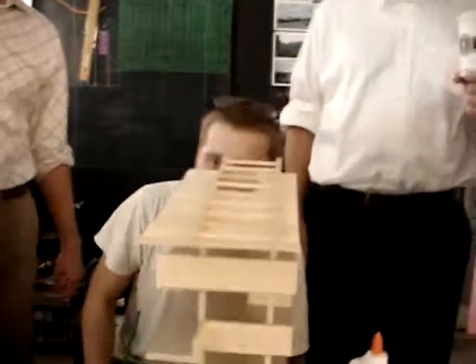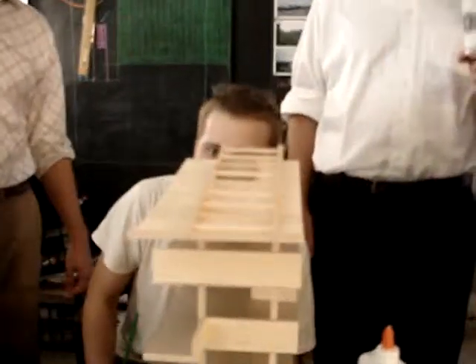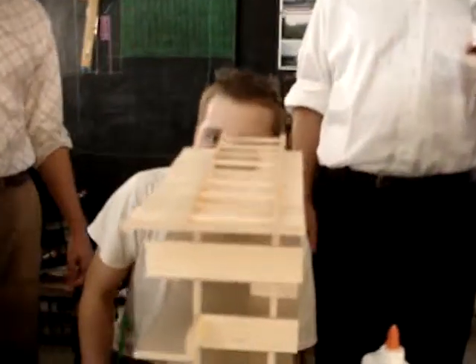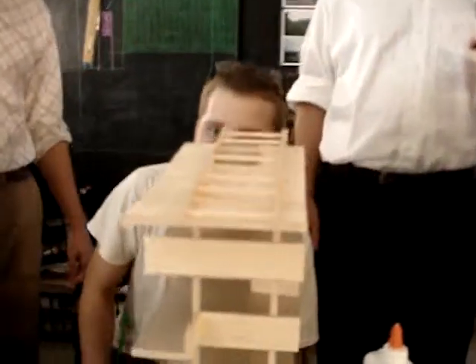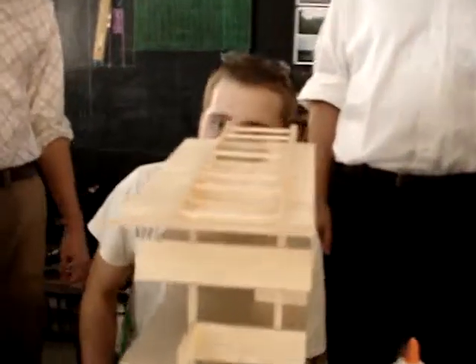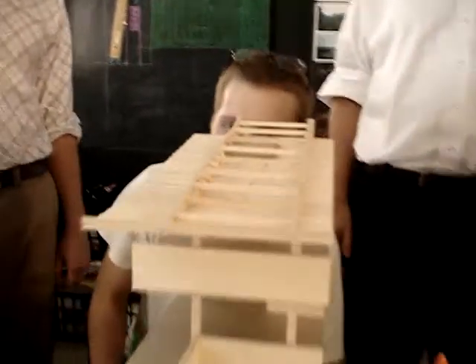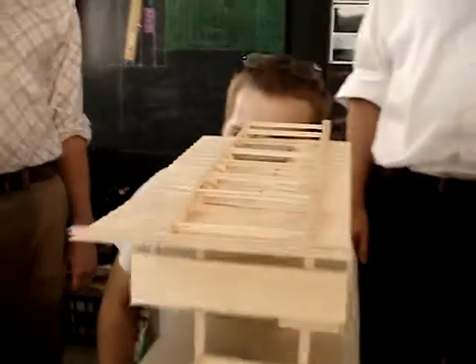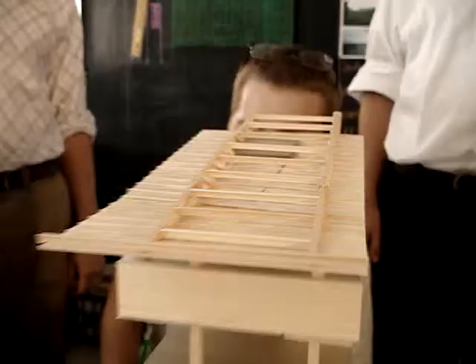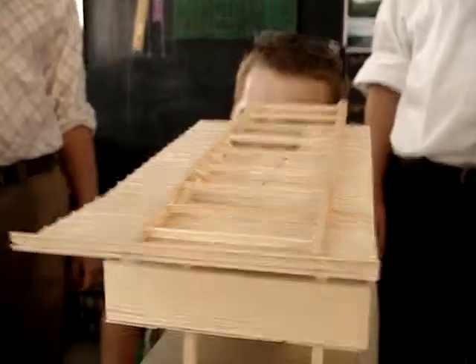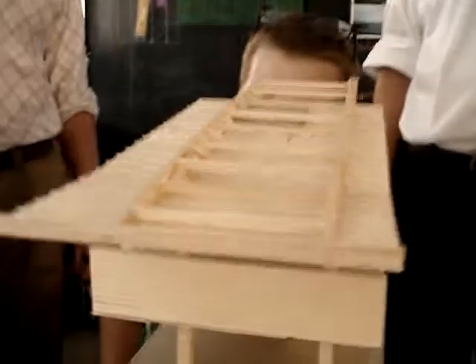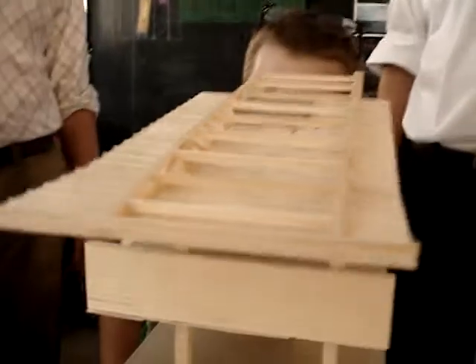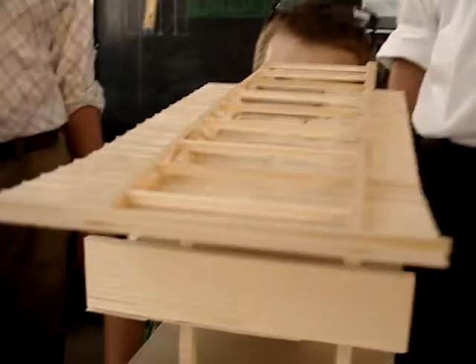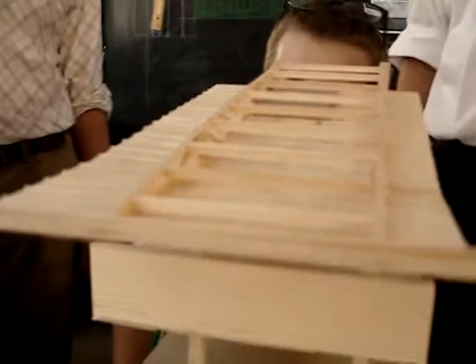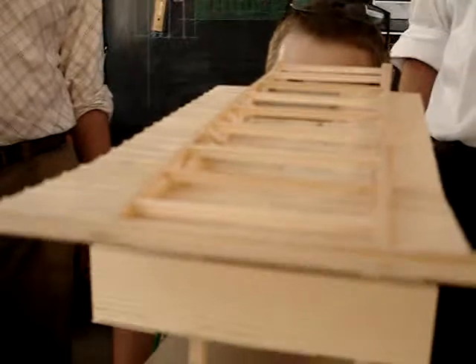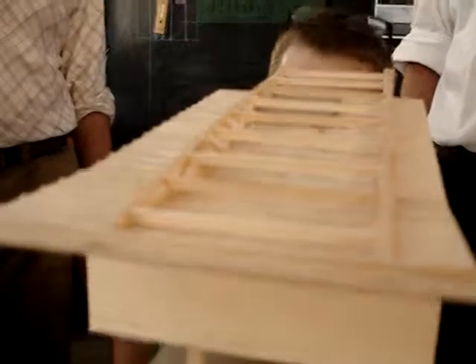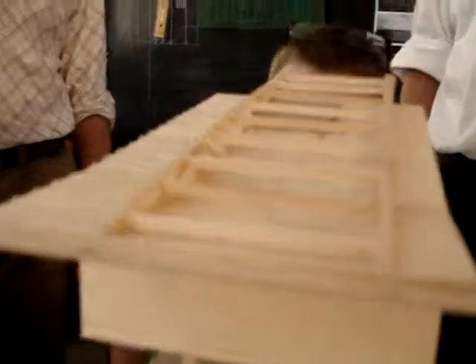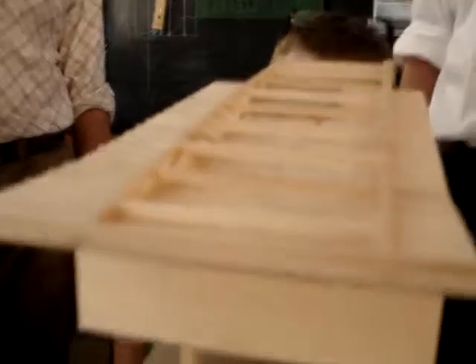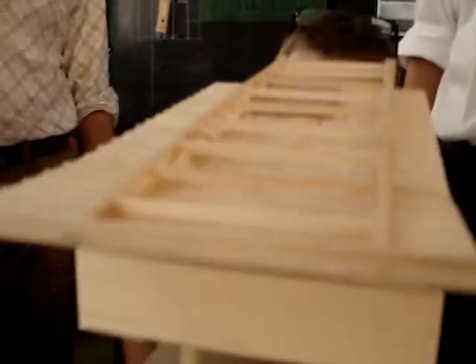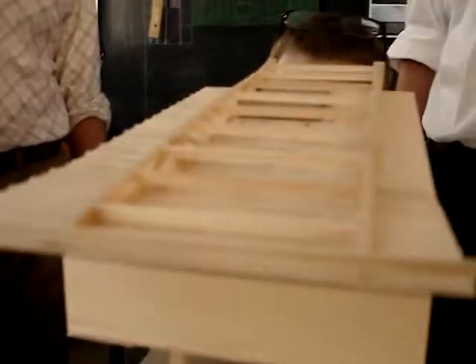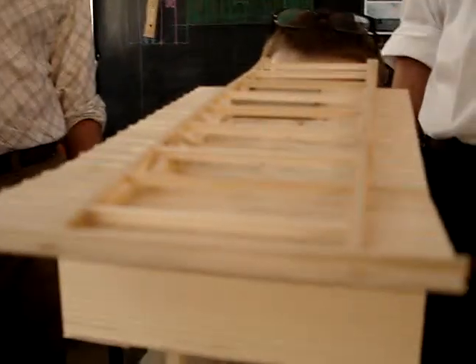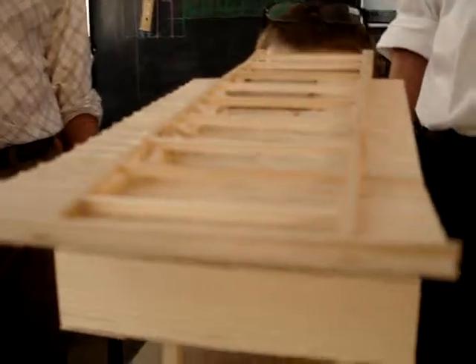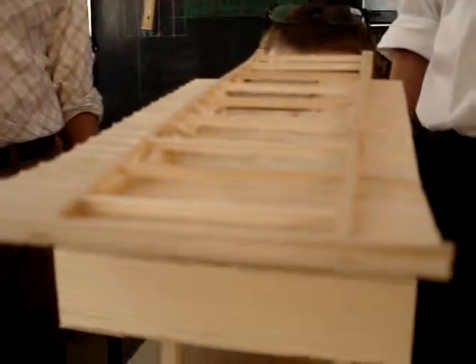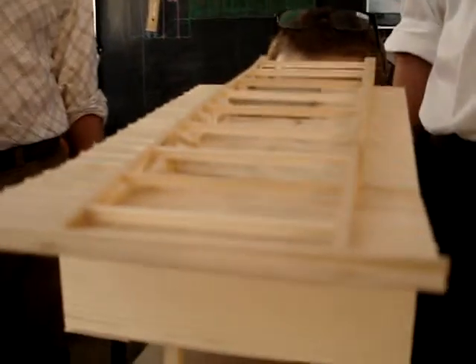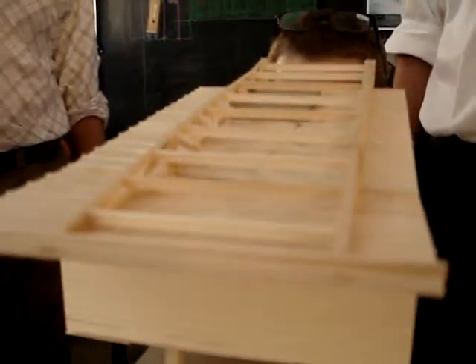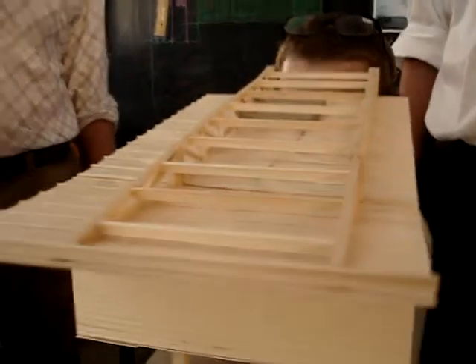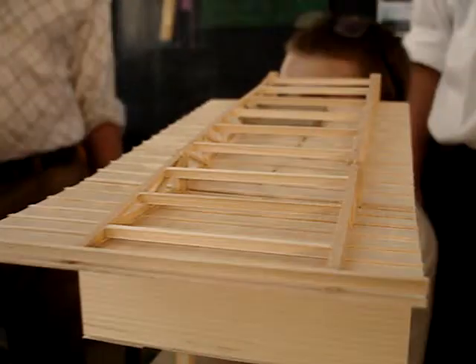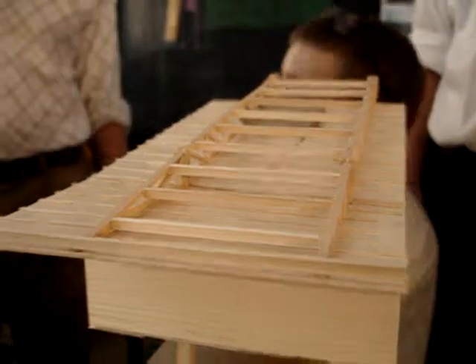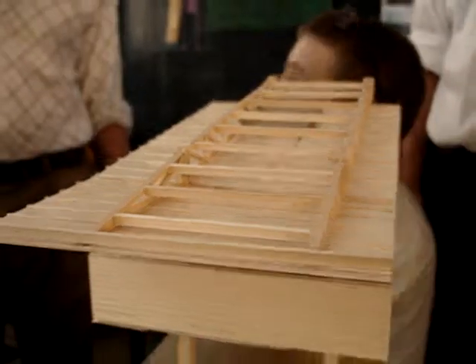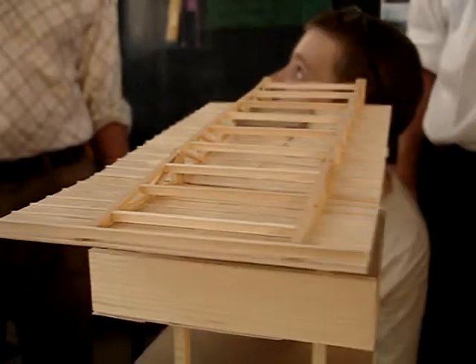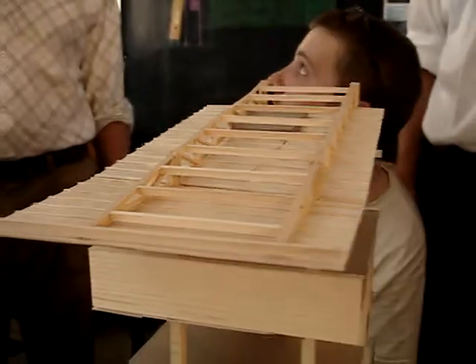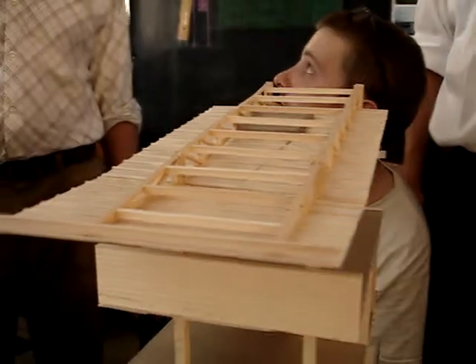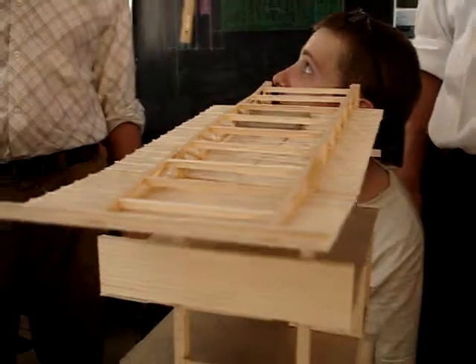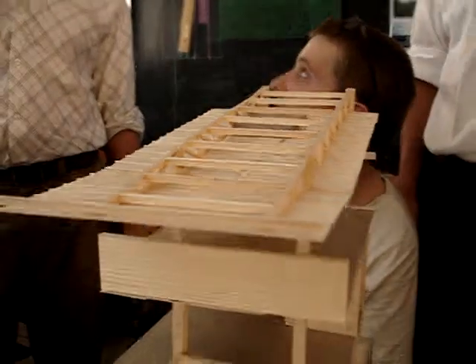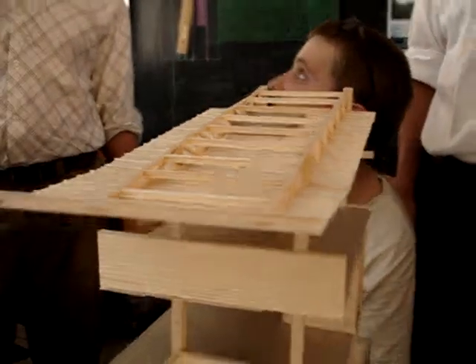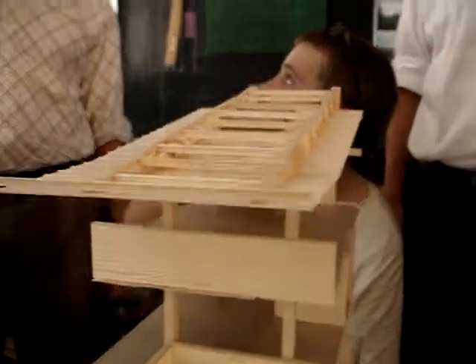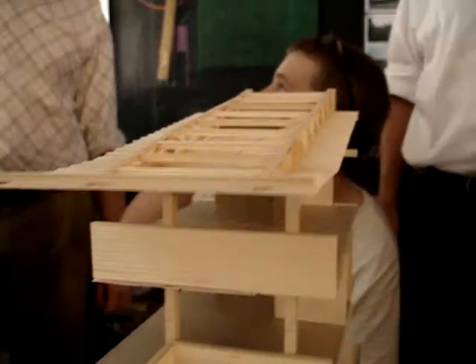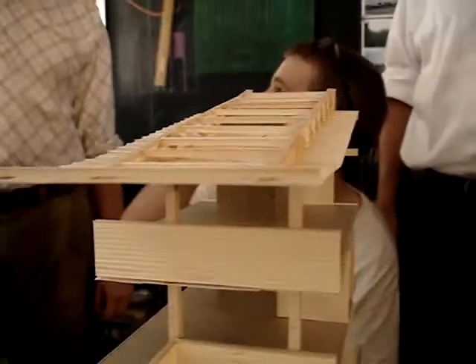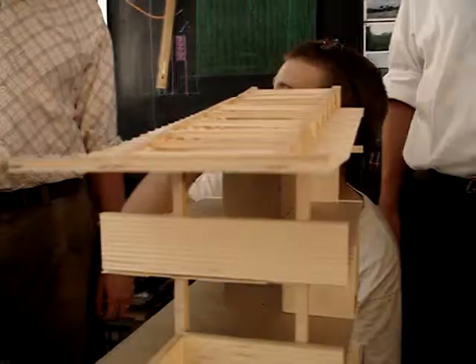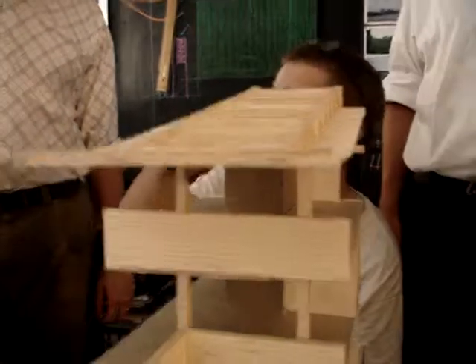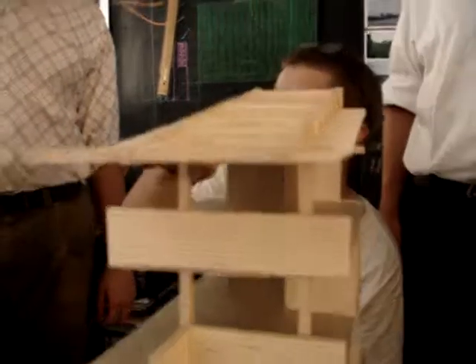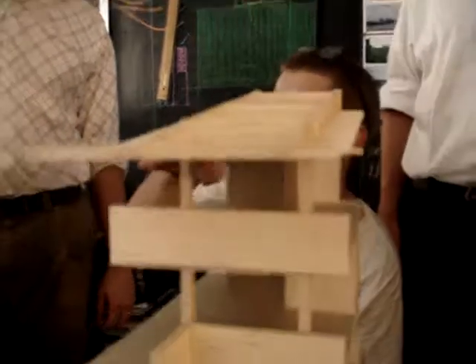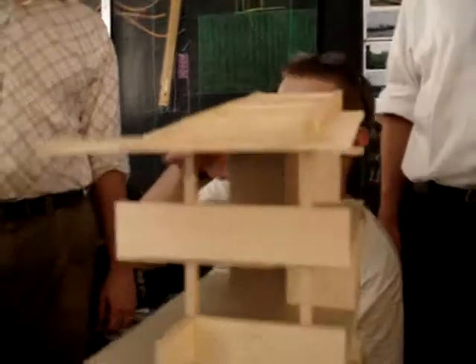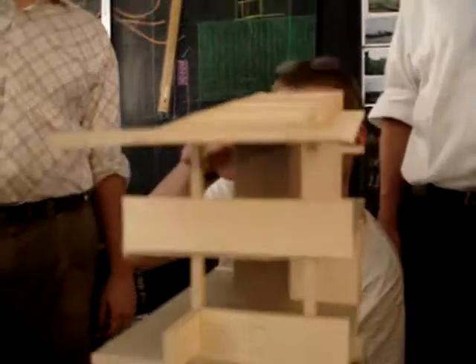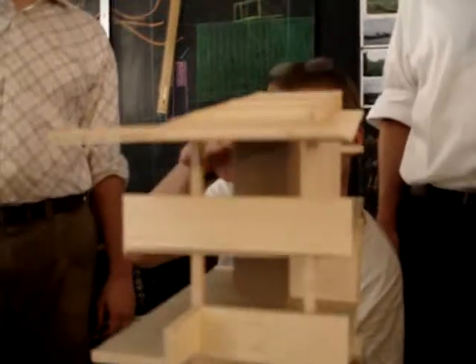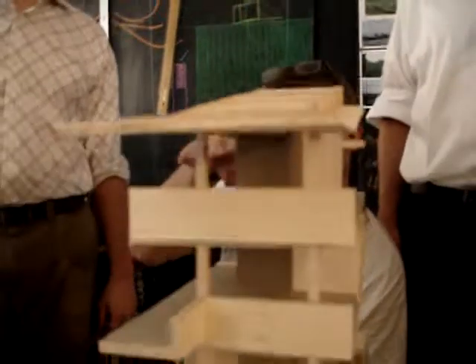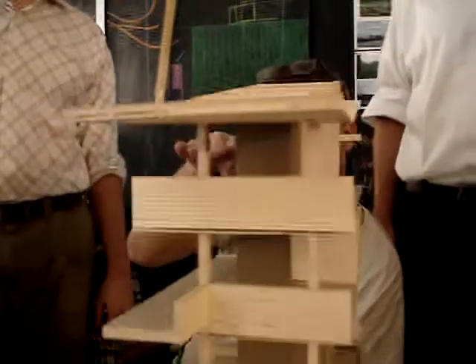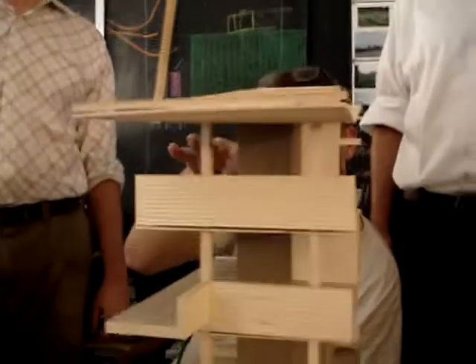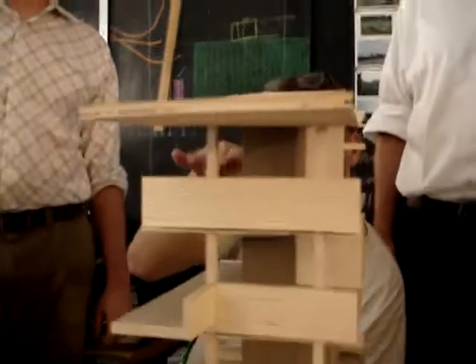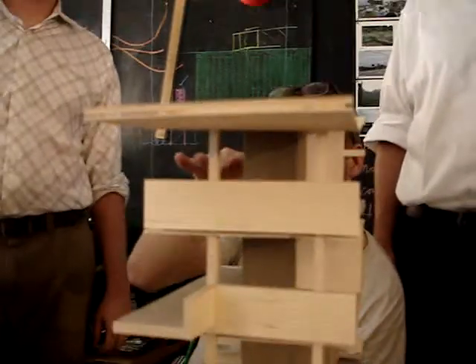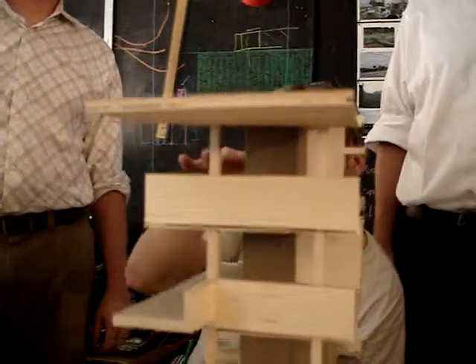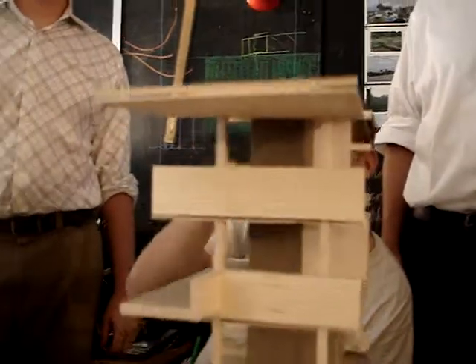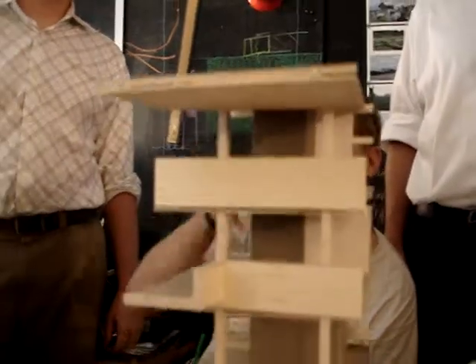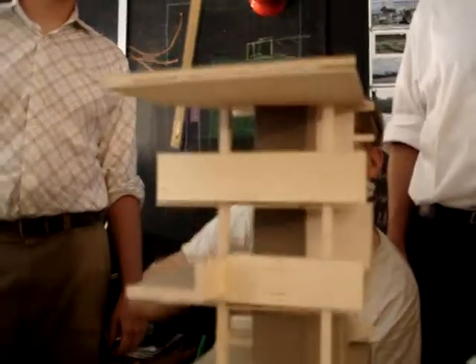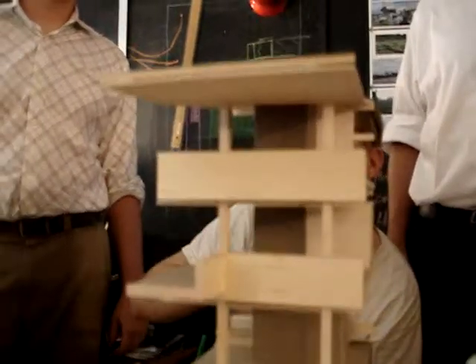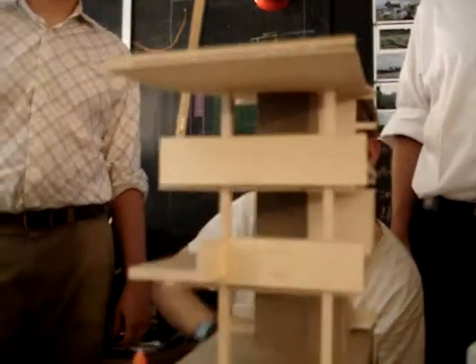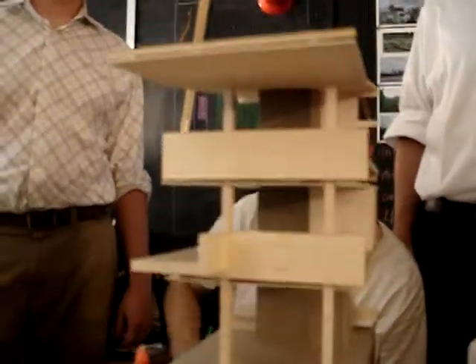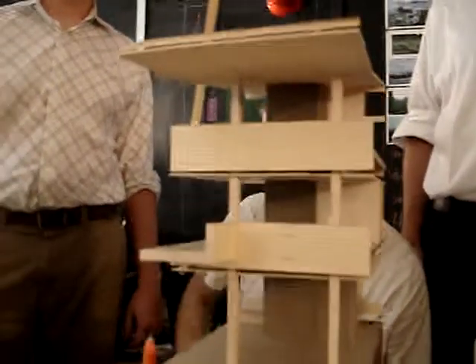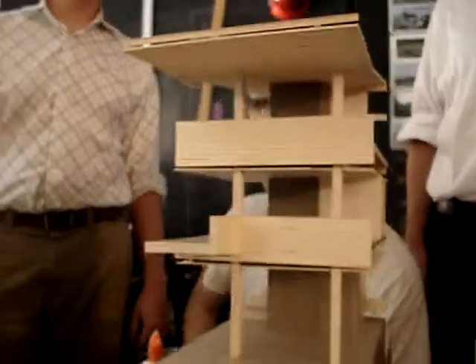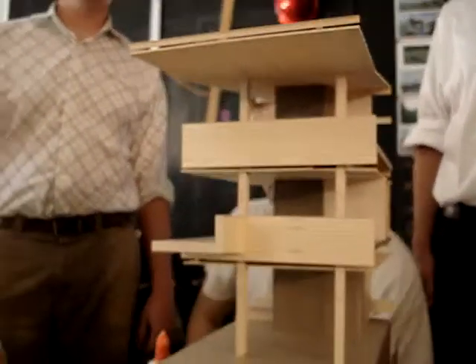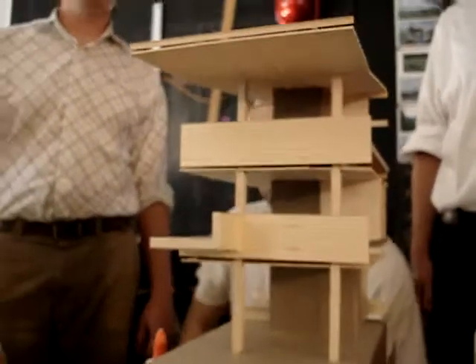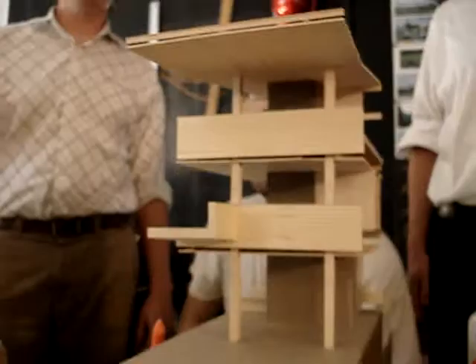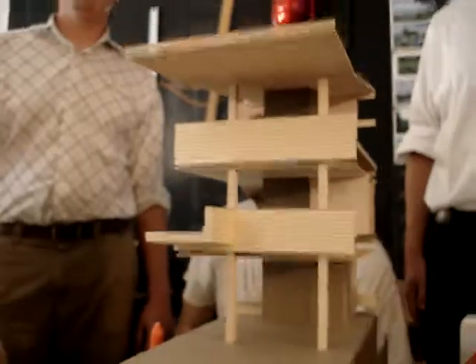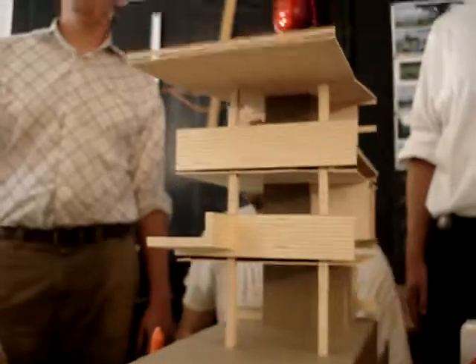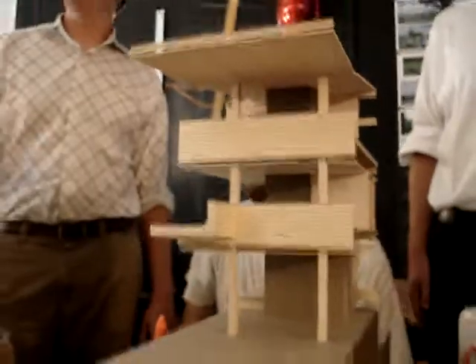I don't know about this roof. There it is — see that. They're getting ready for it.